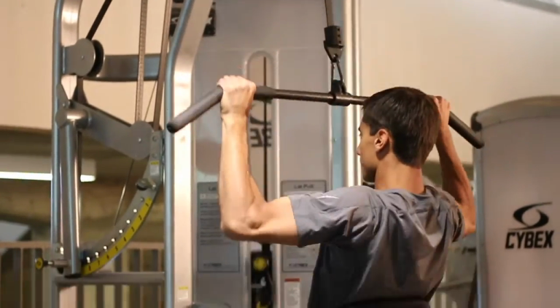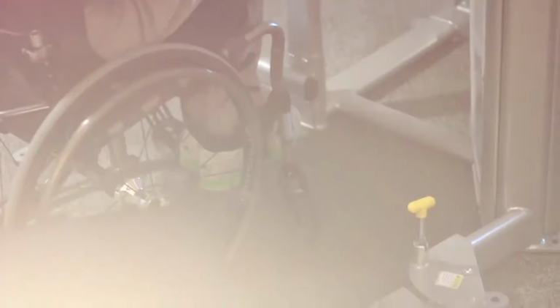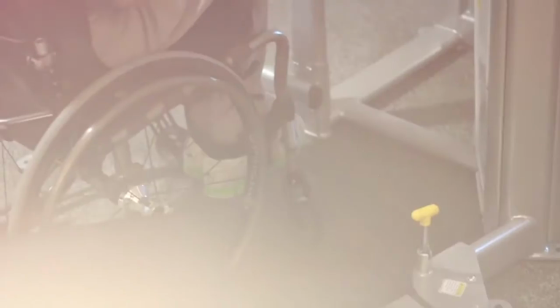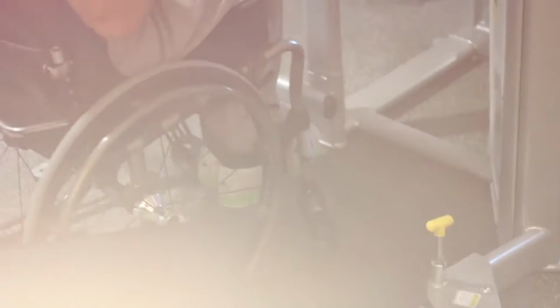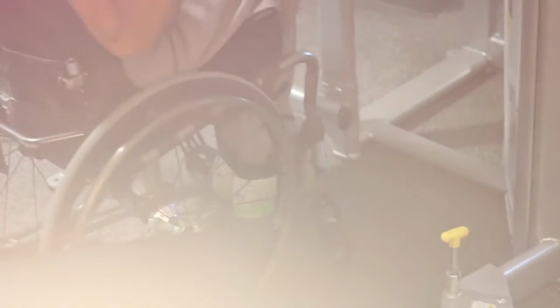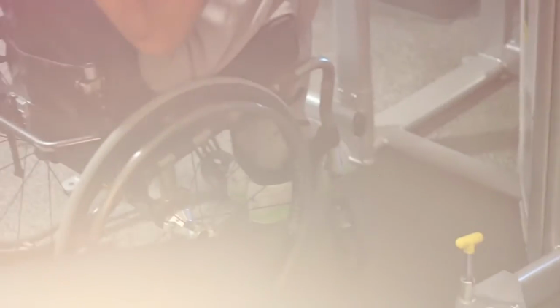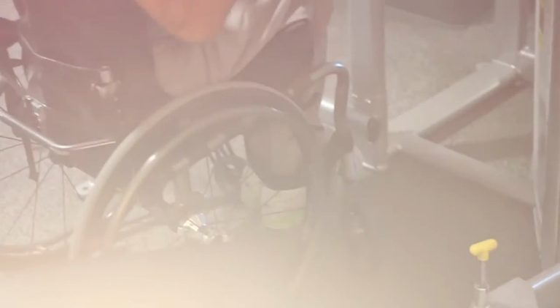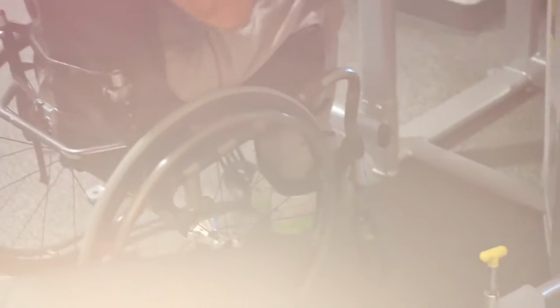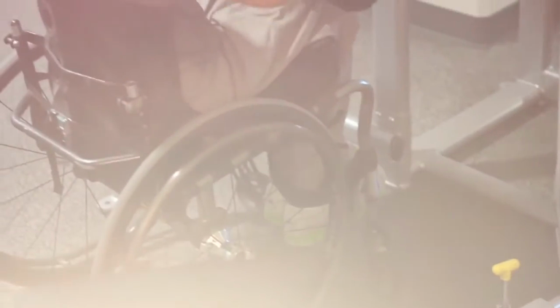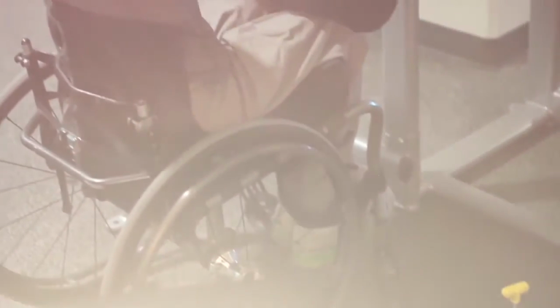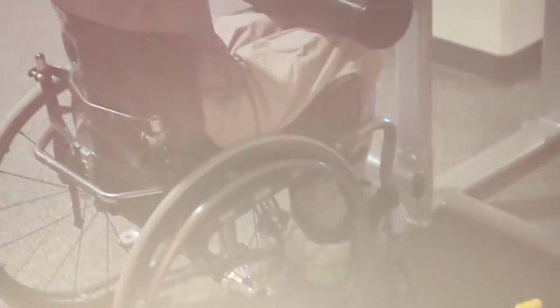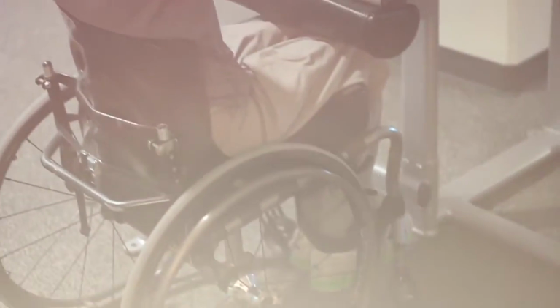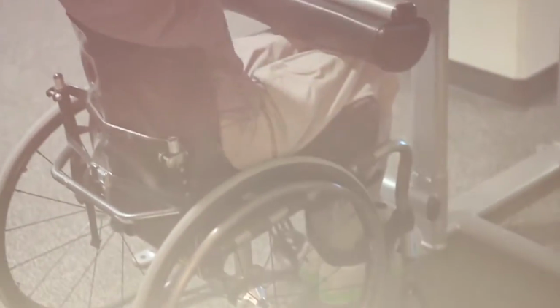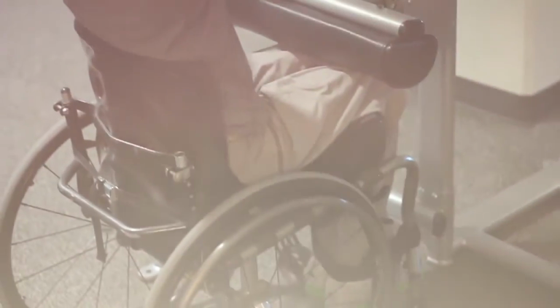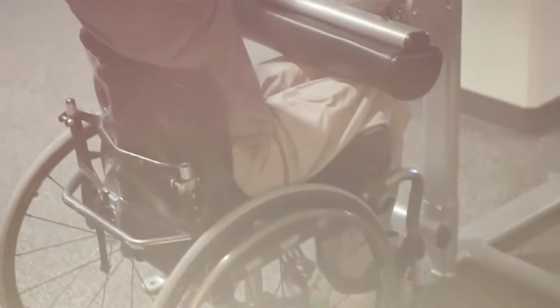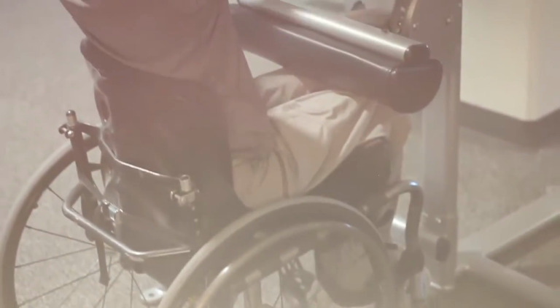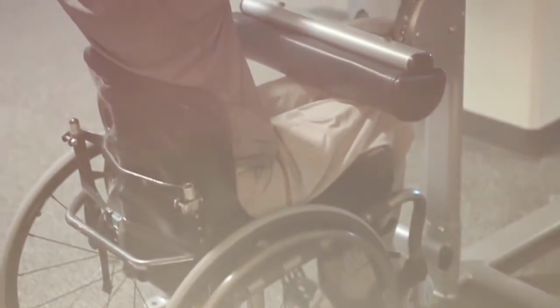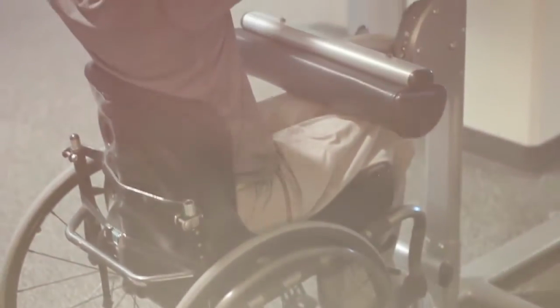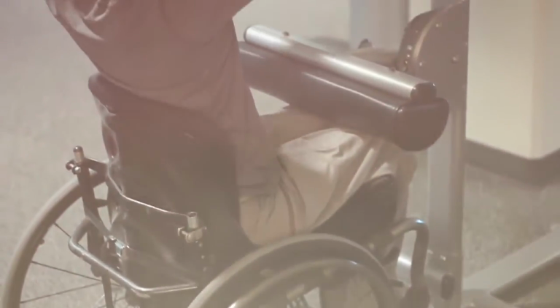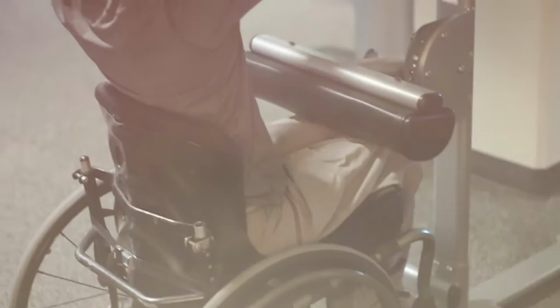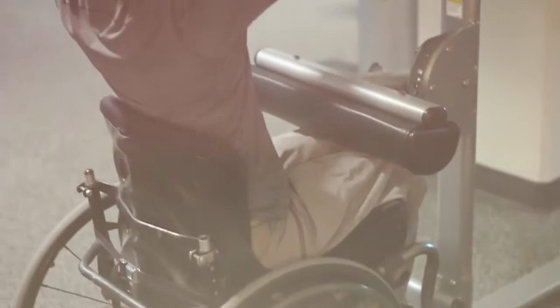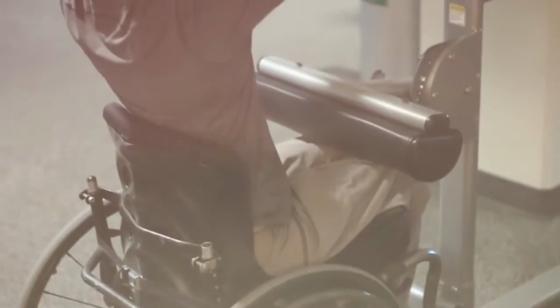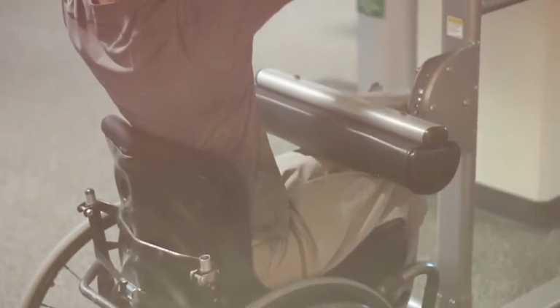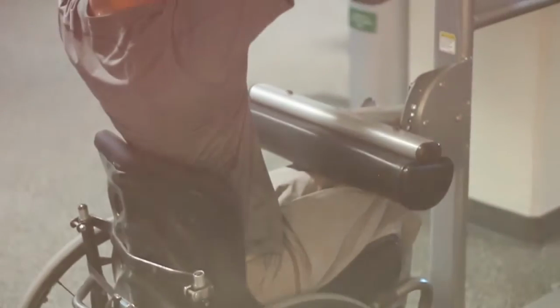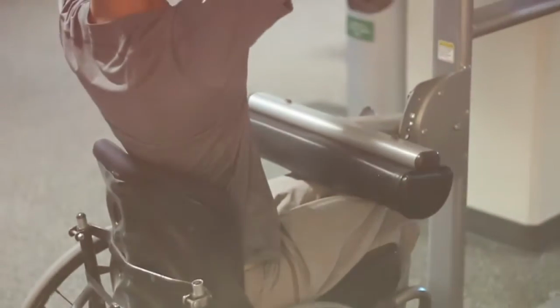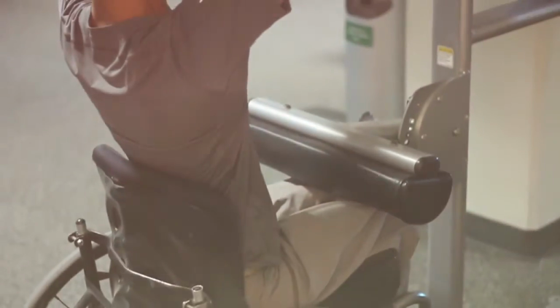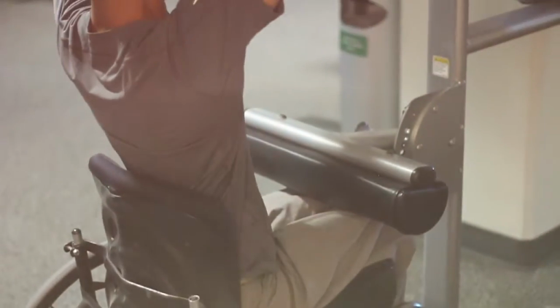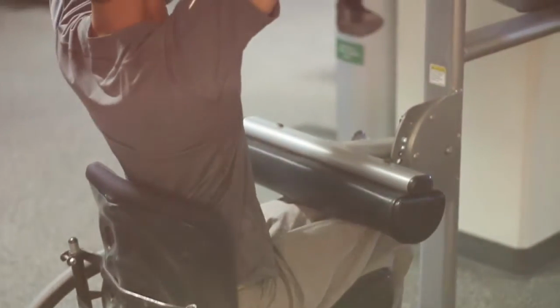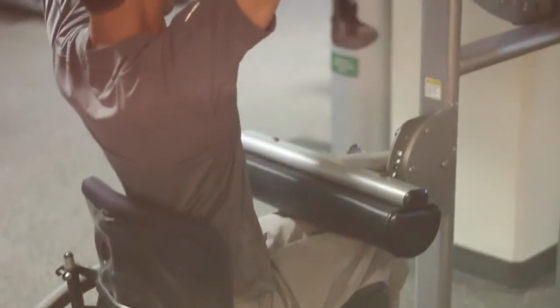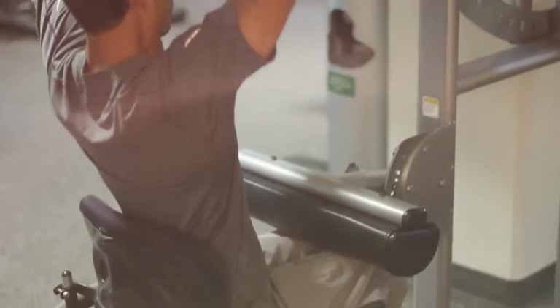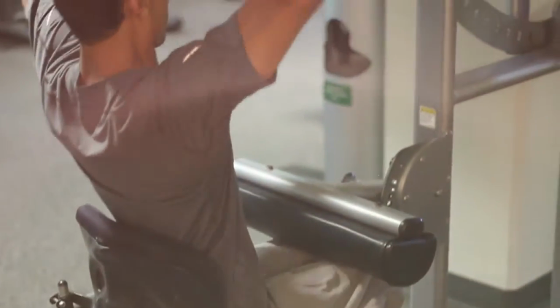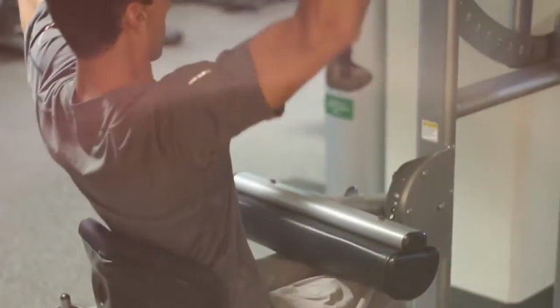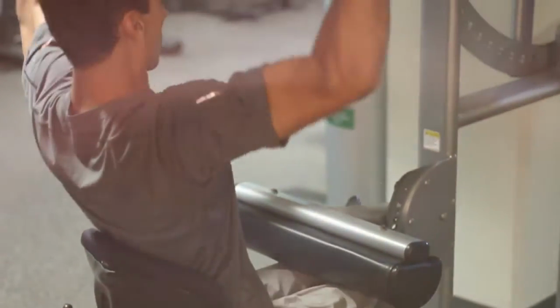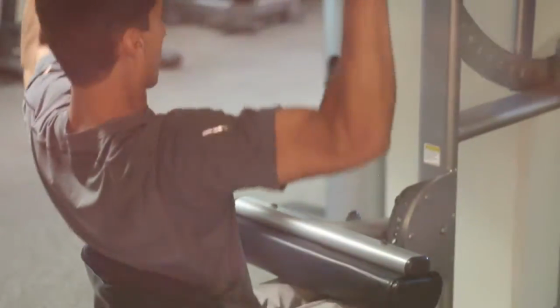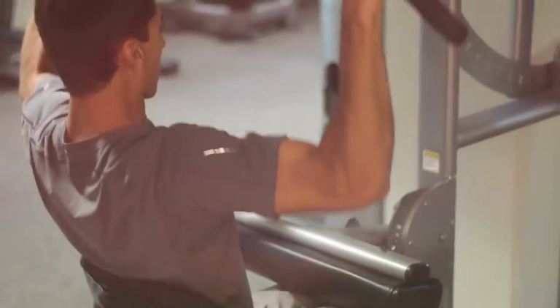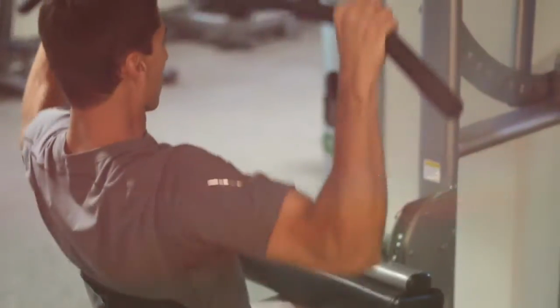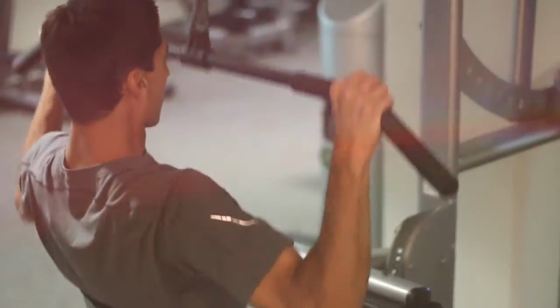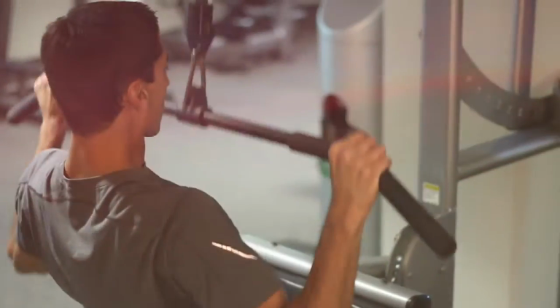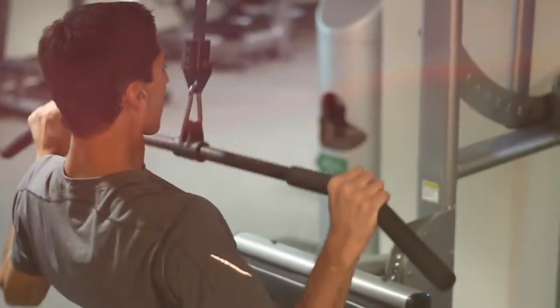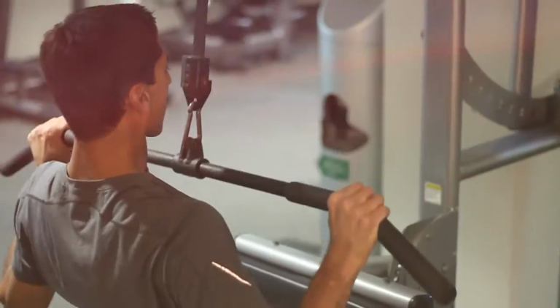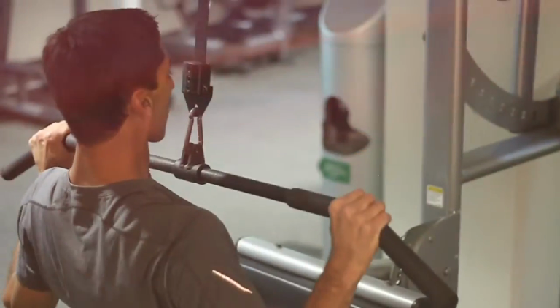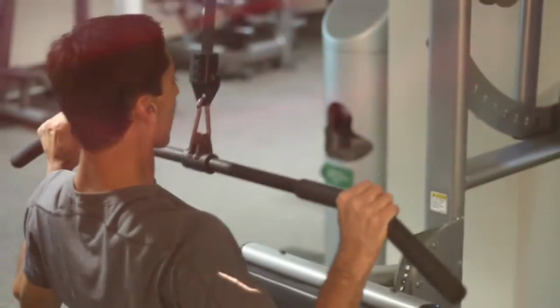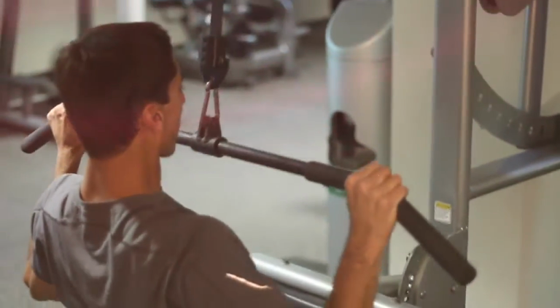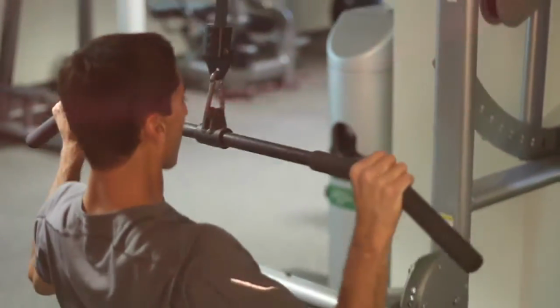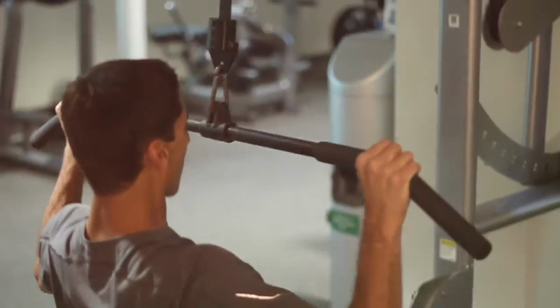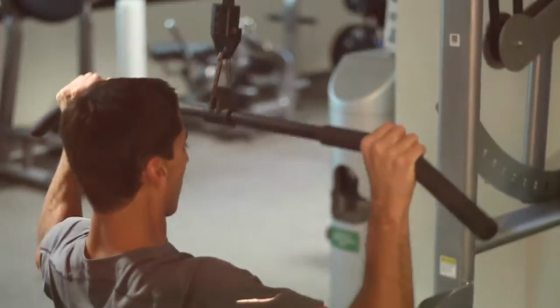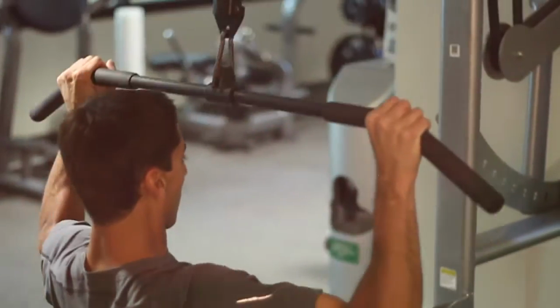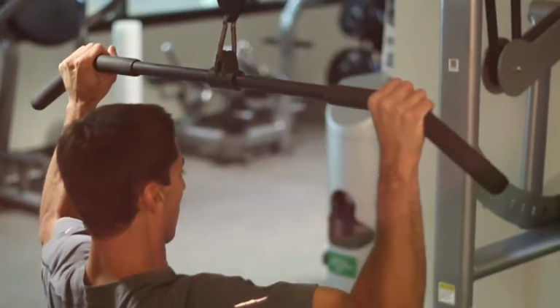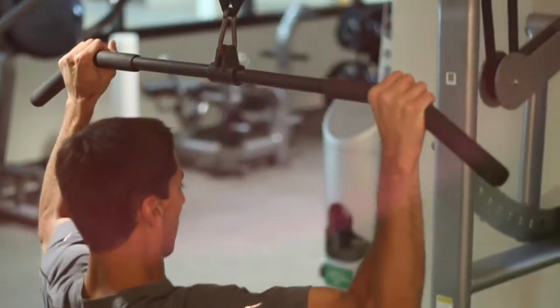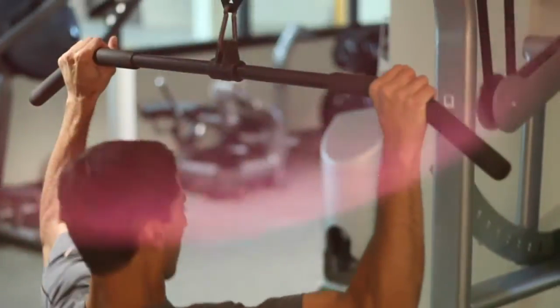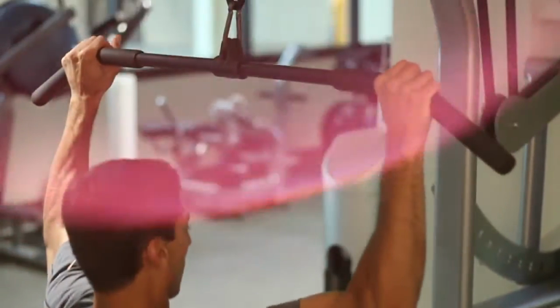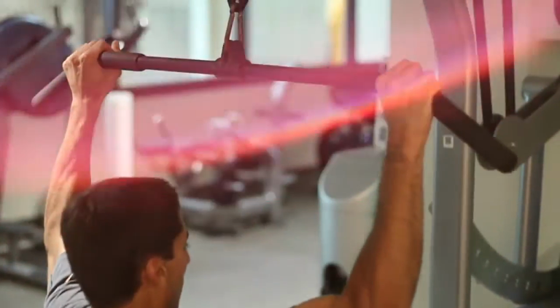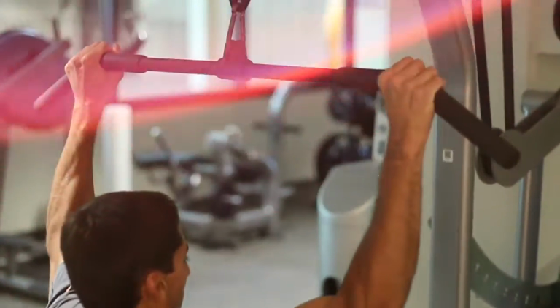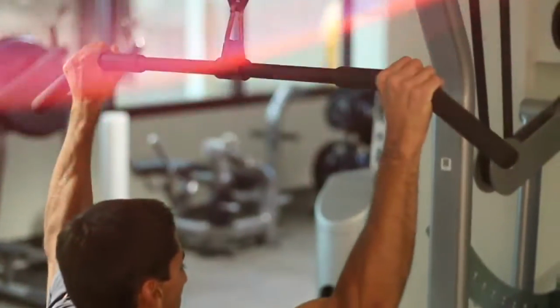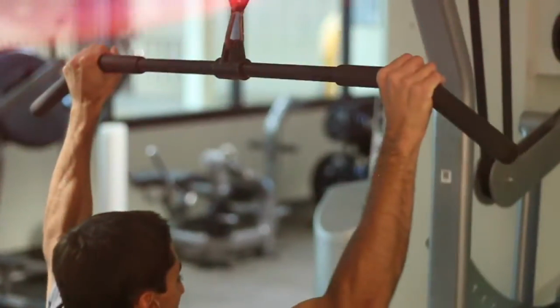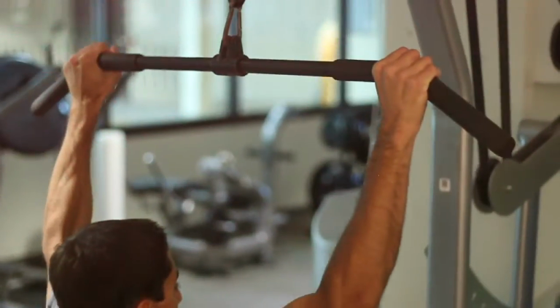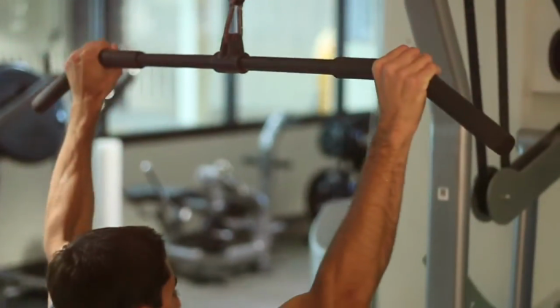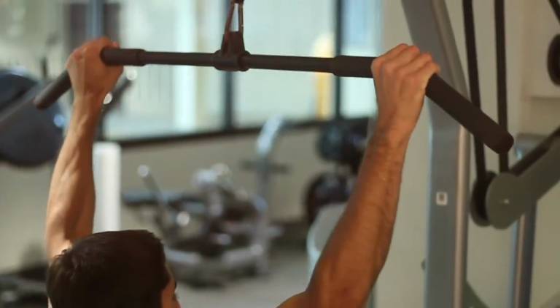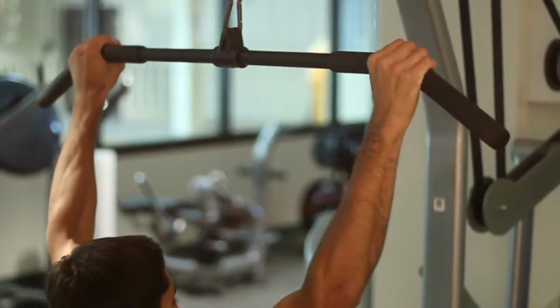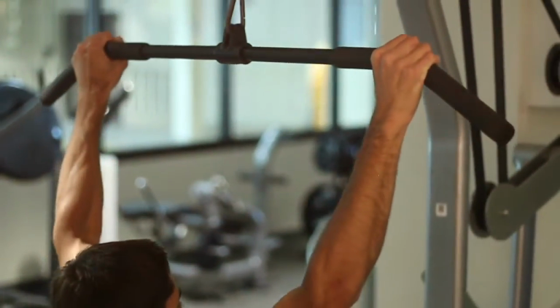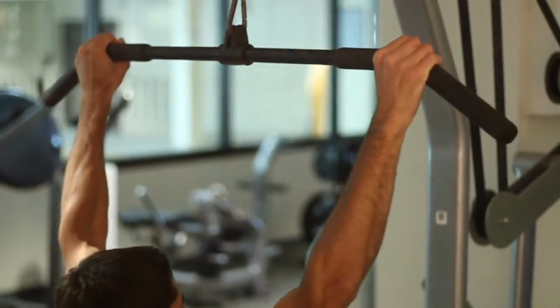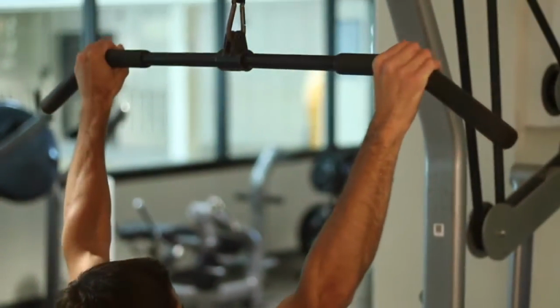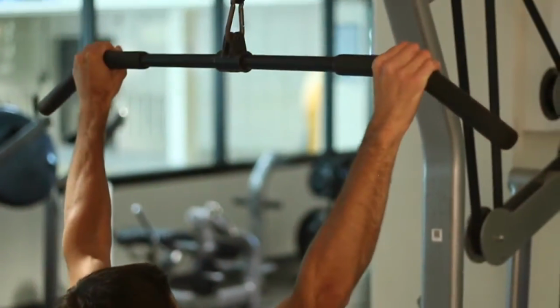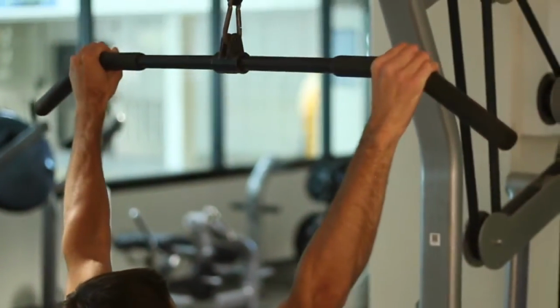Our section of ADA equipment includes a lat pulldown, overhead press, row rear delt, and cable column.